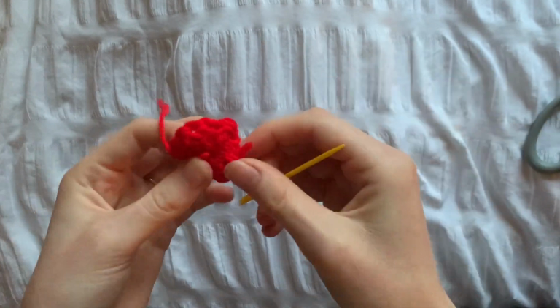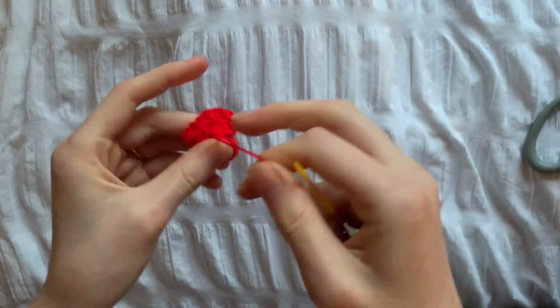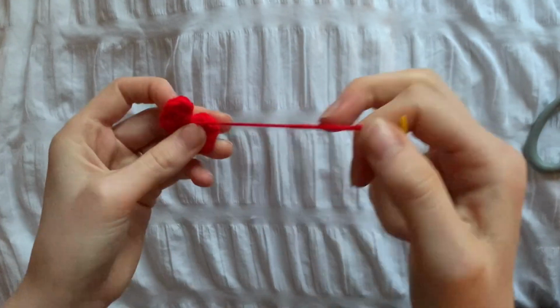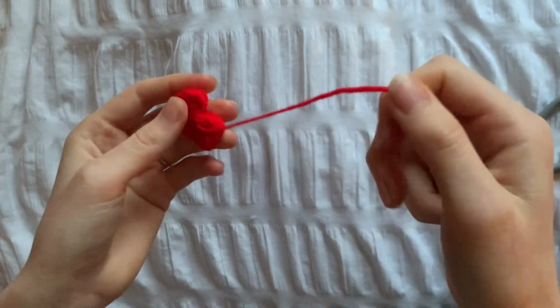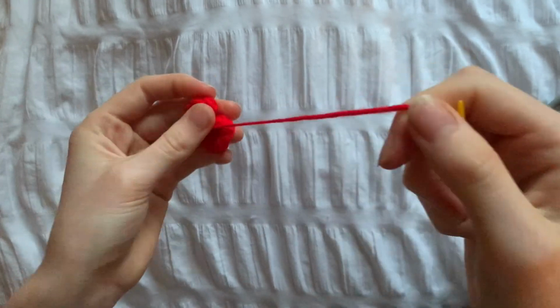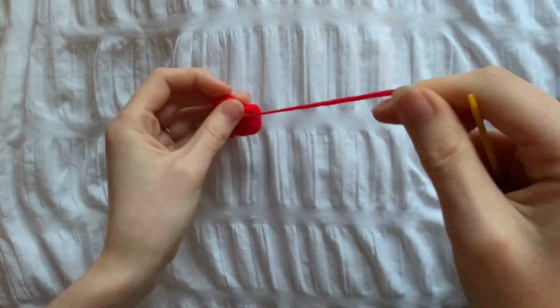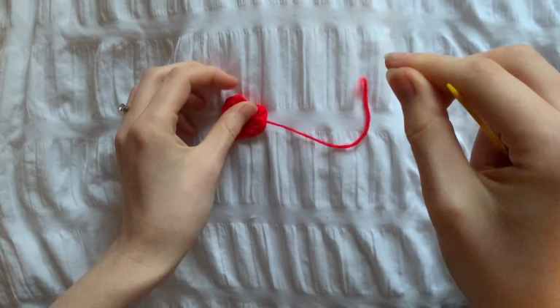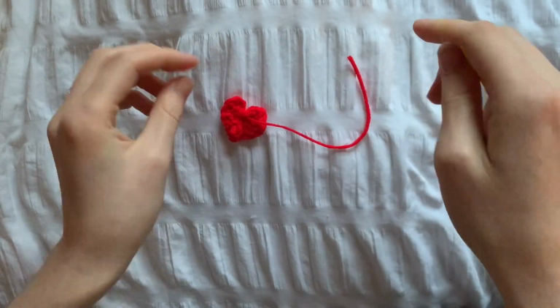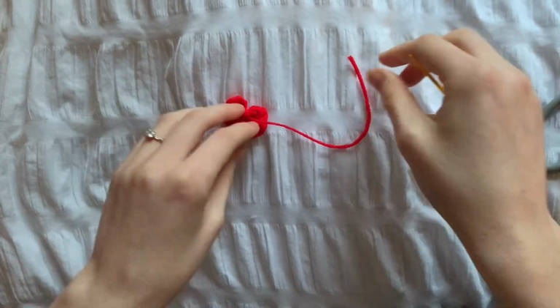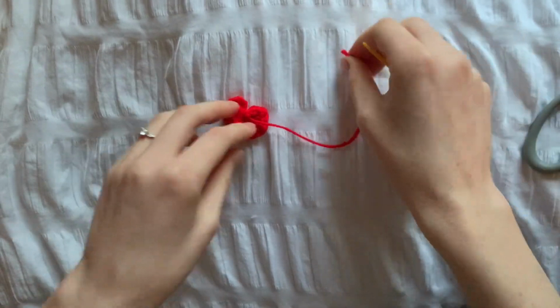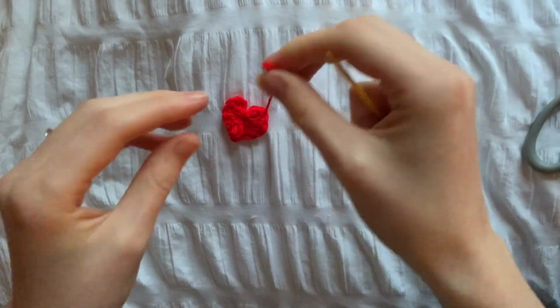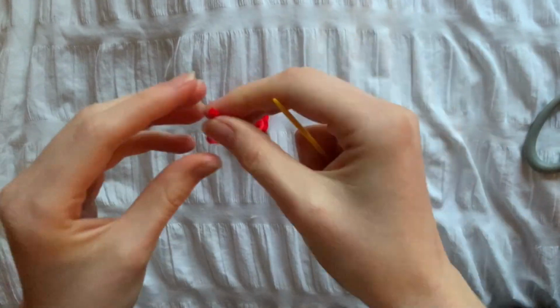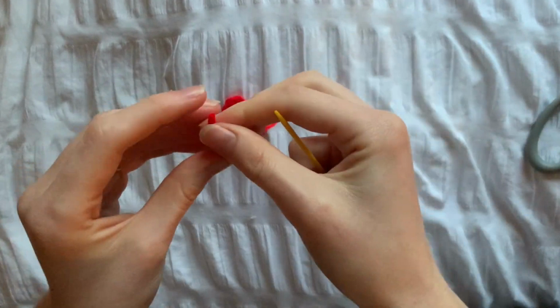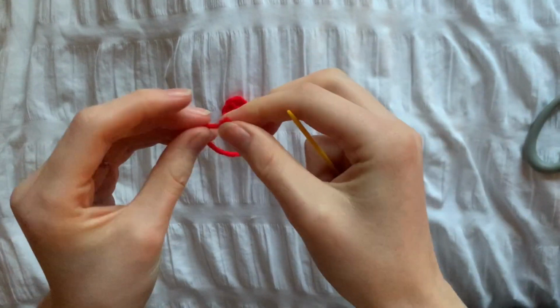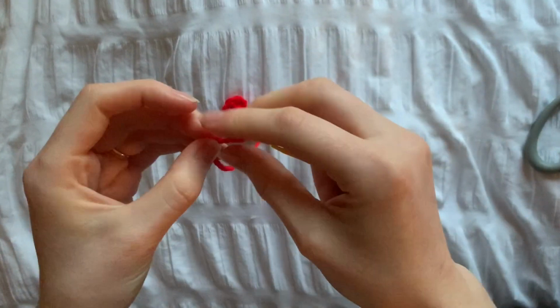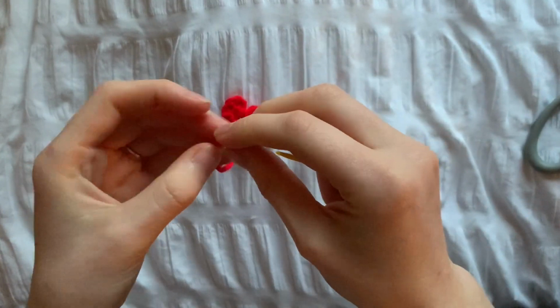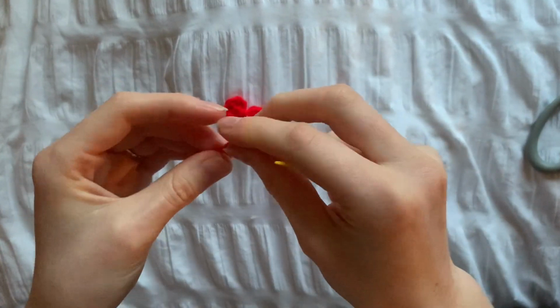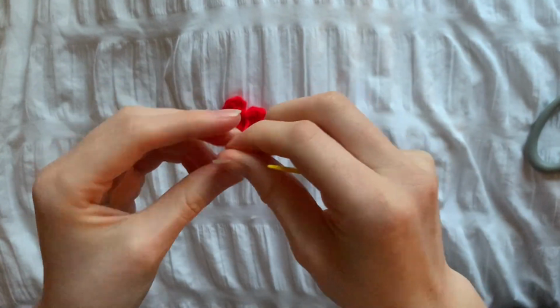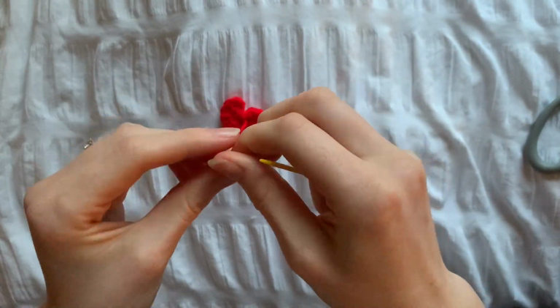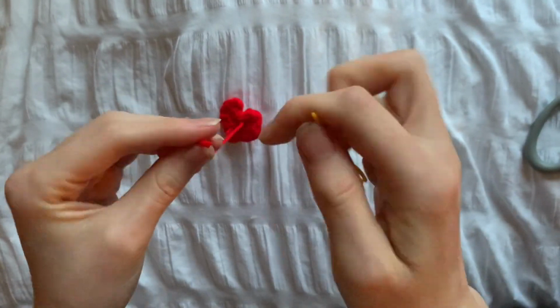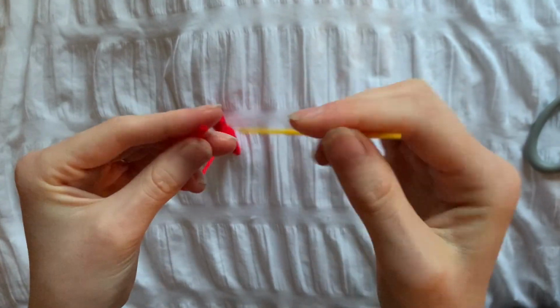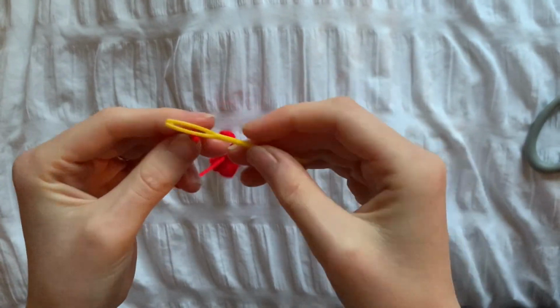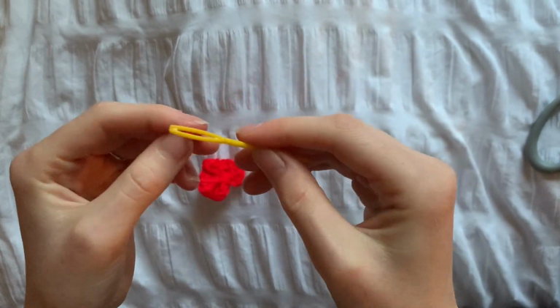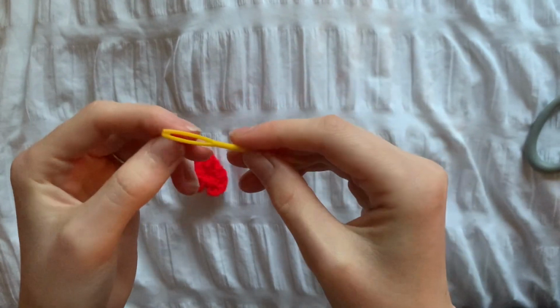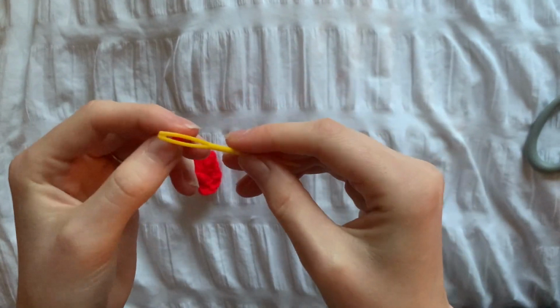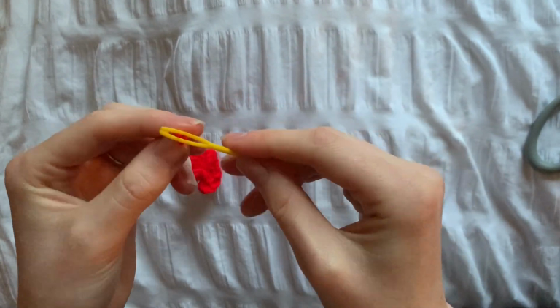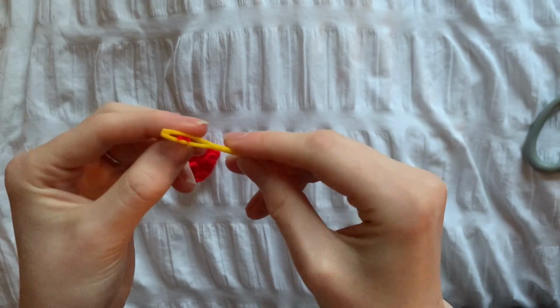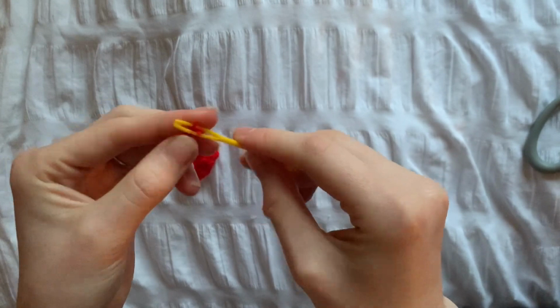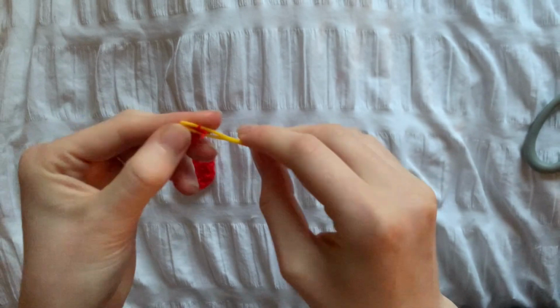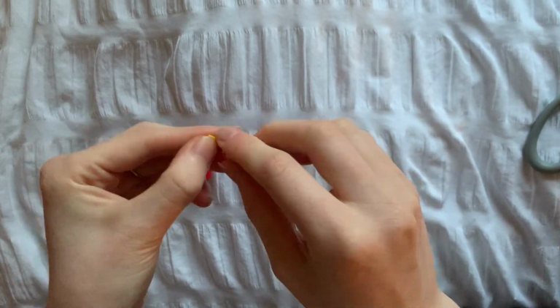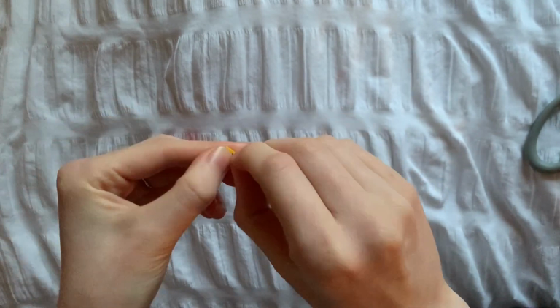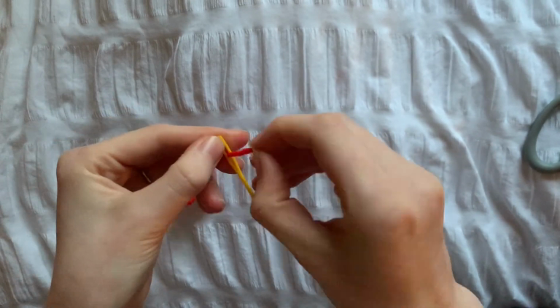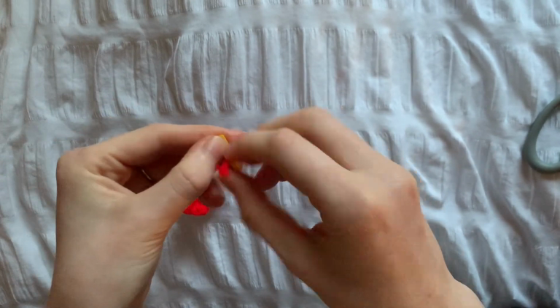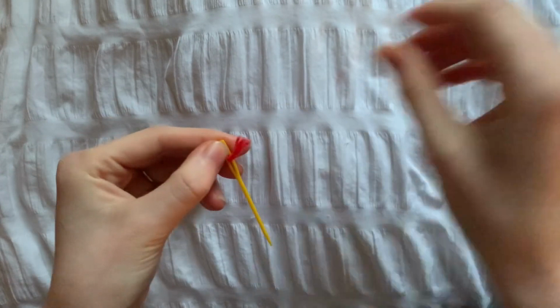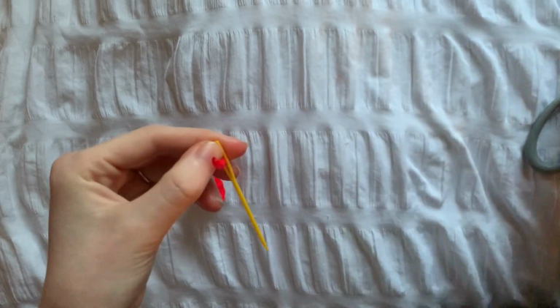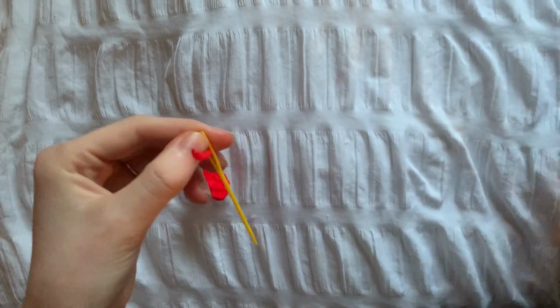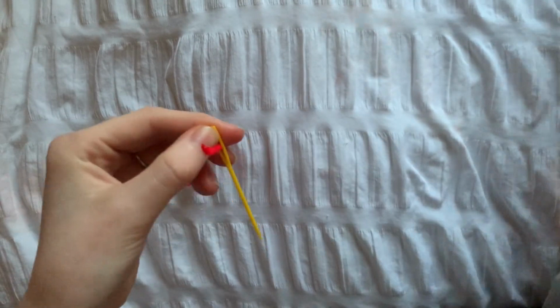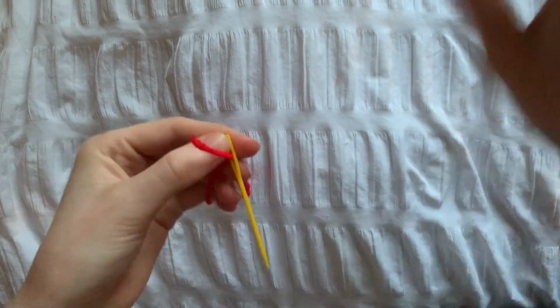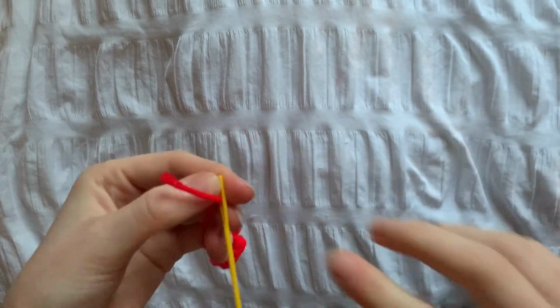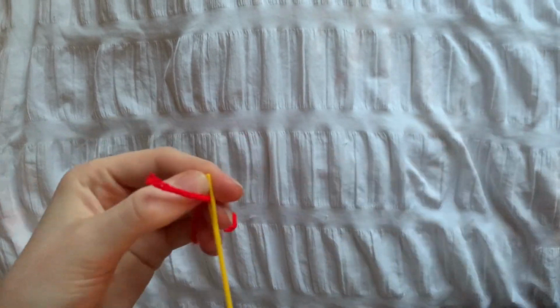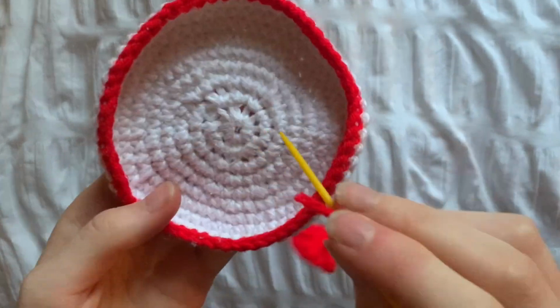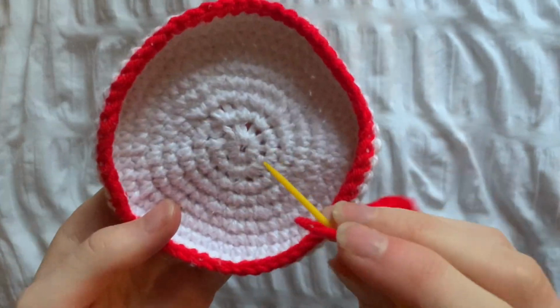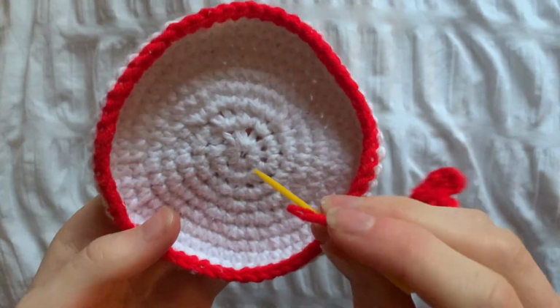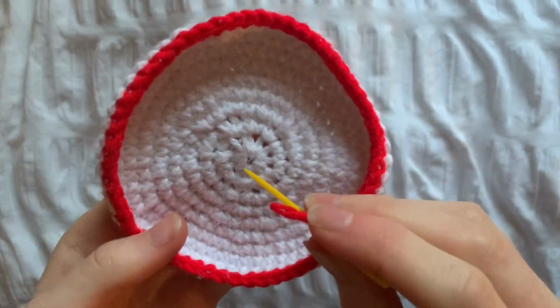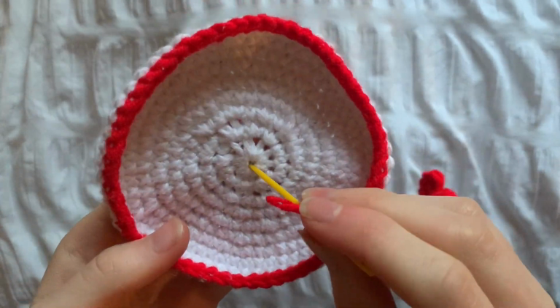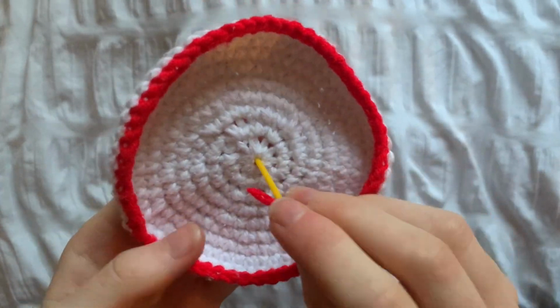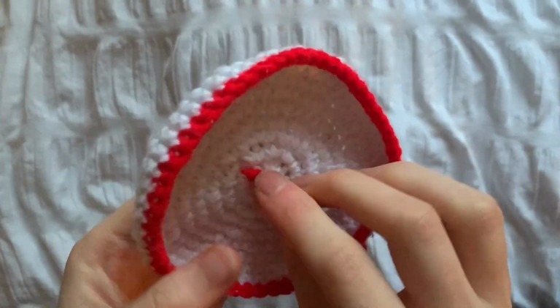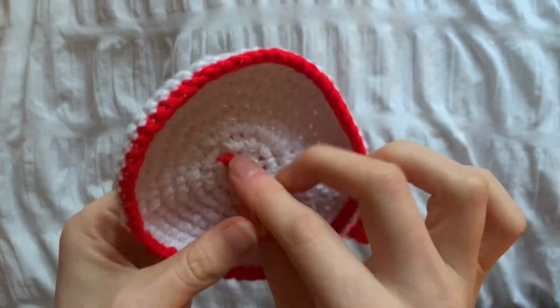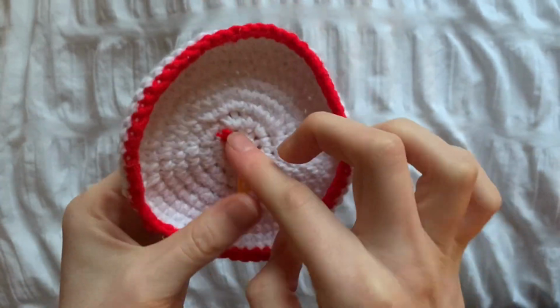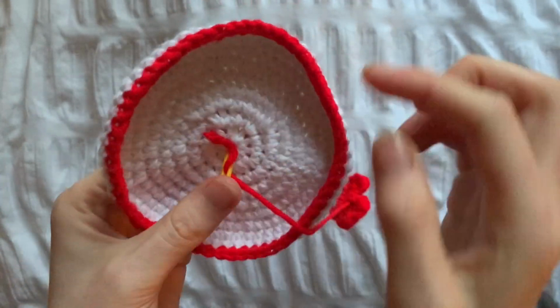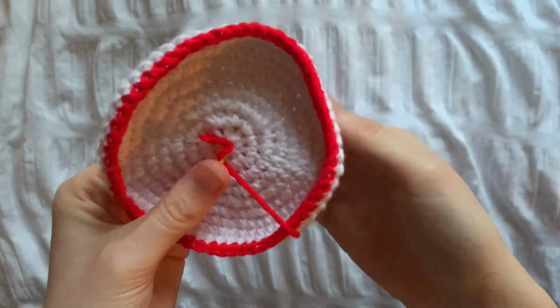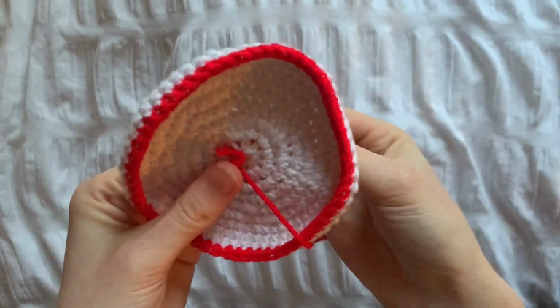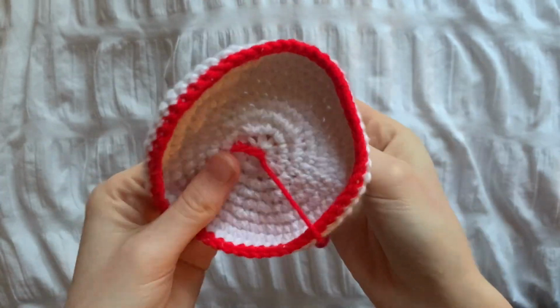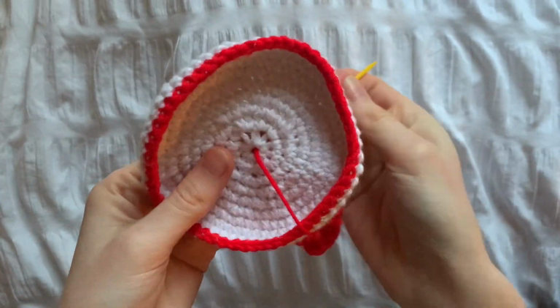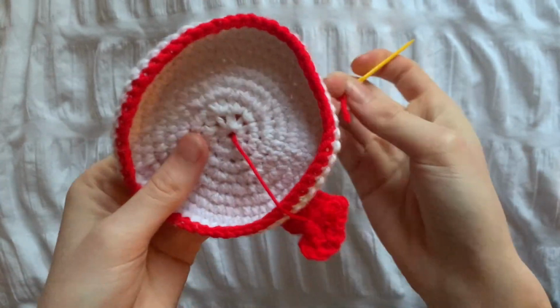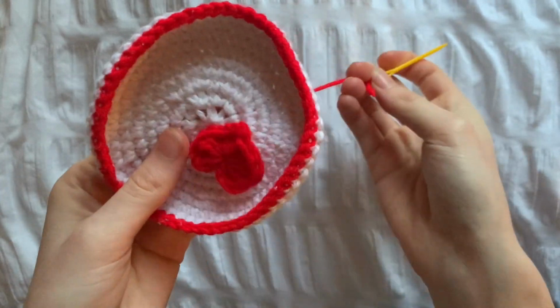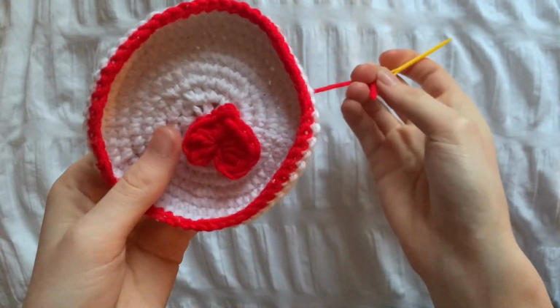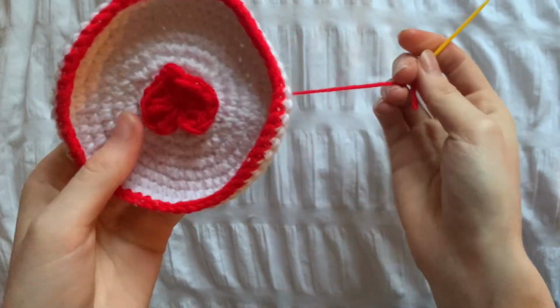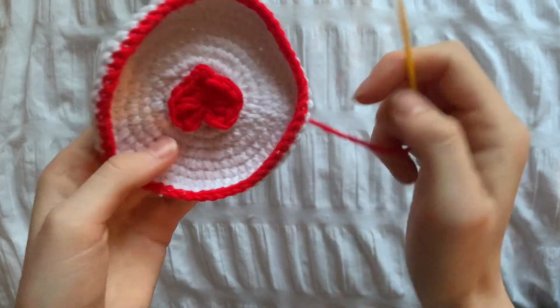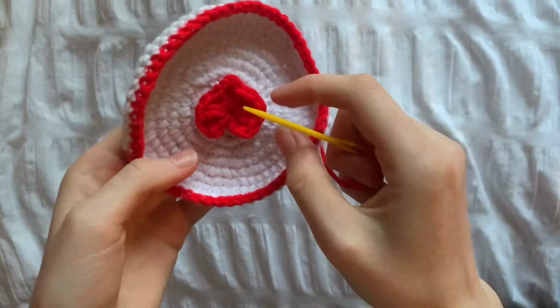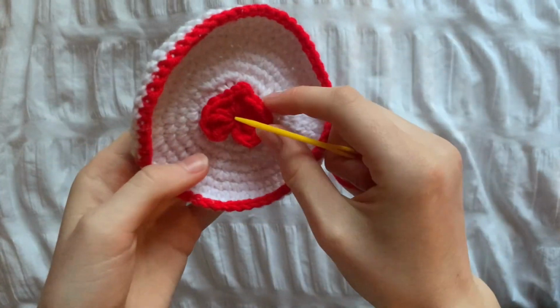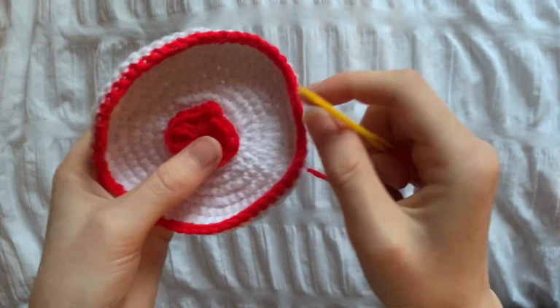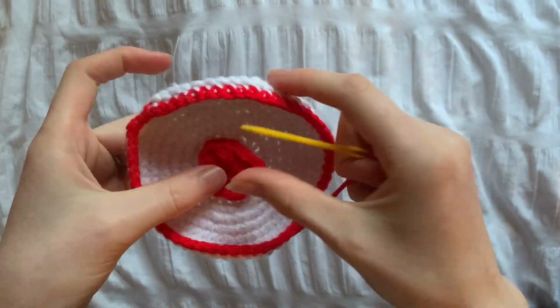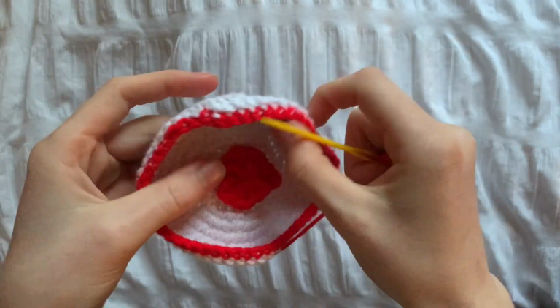Now we're going to attach the remaining end to a tapestry needle. We're going to go into the dish from the front to attach the heart.